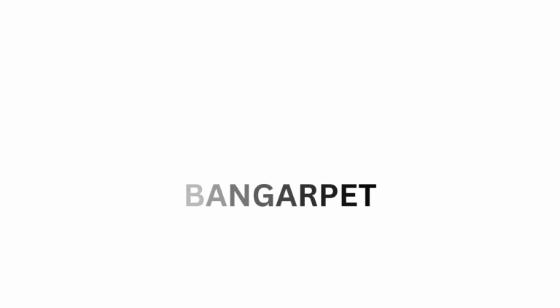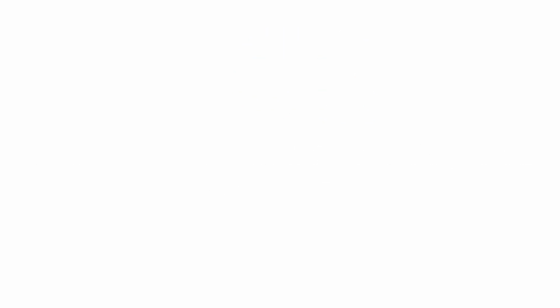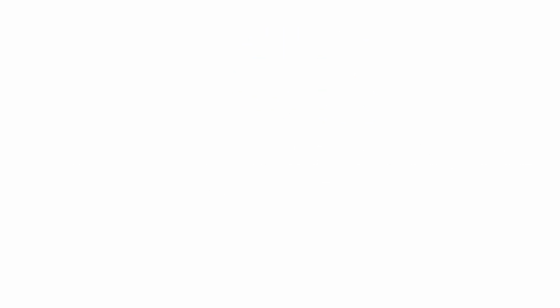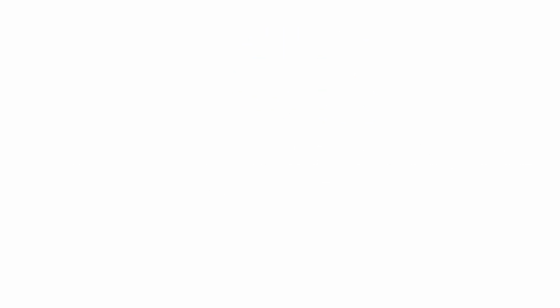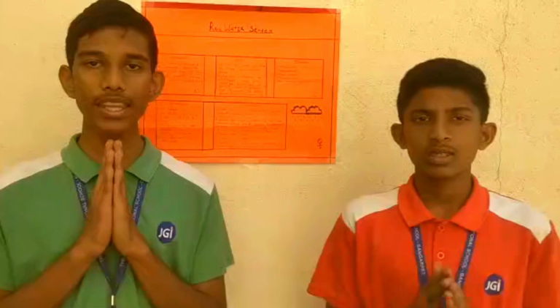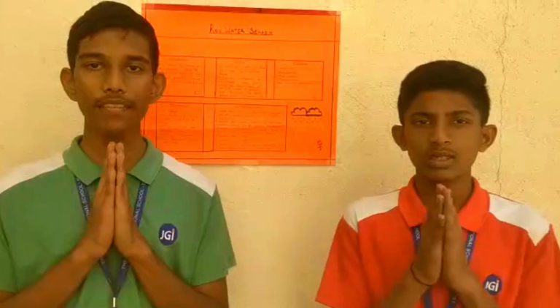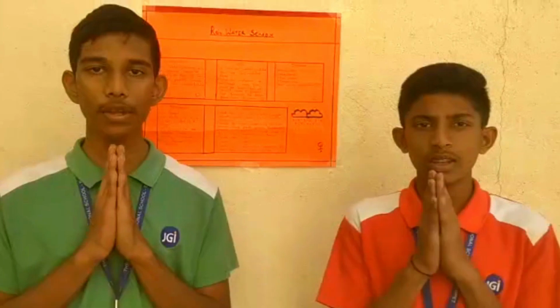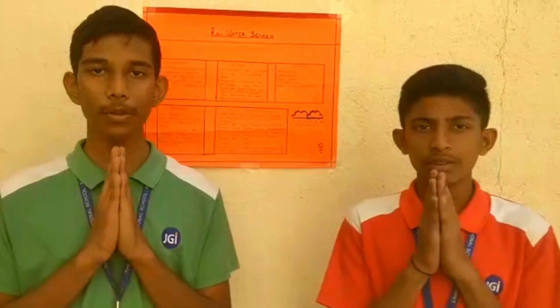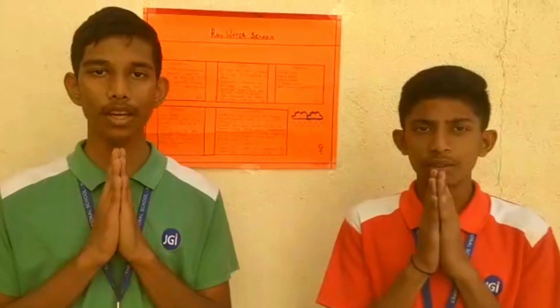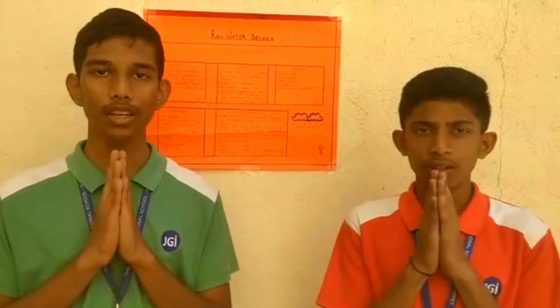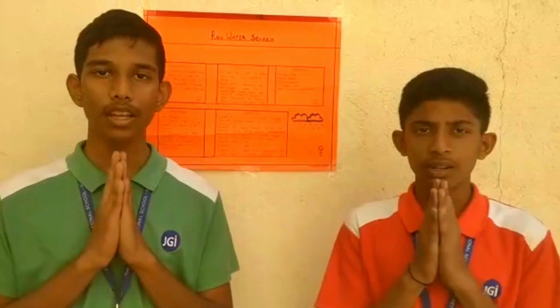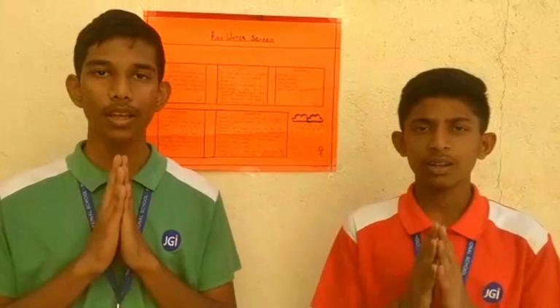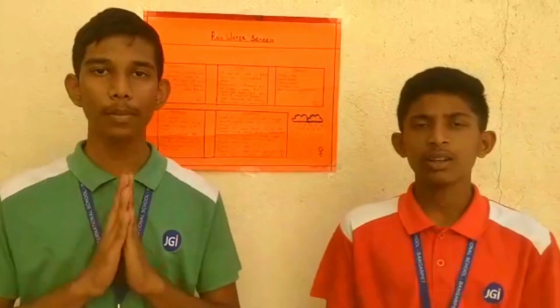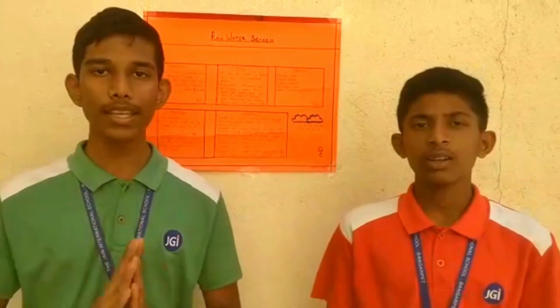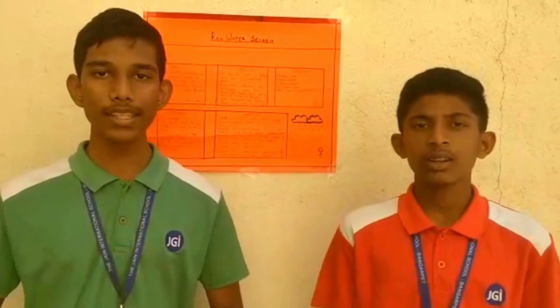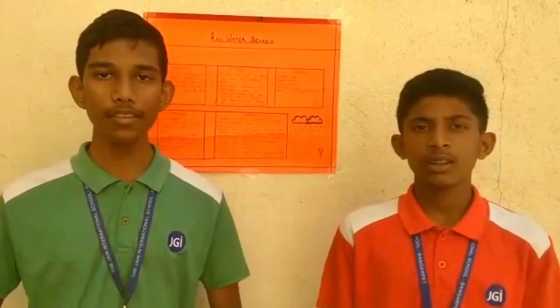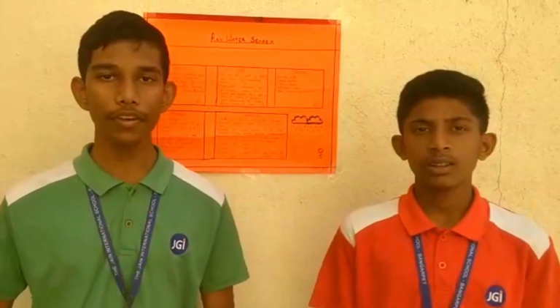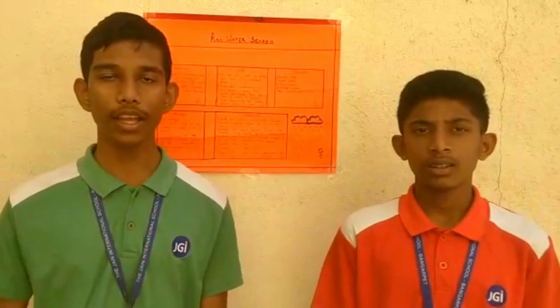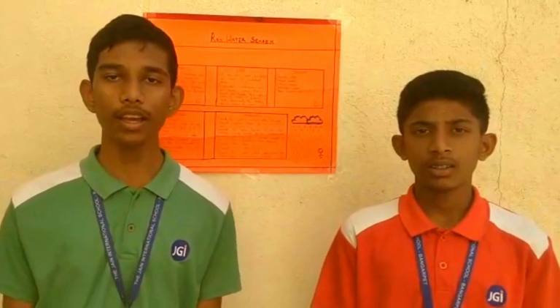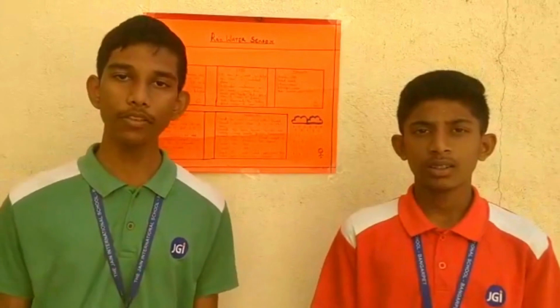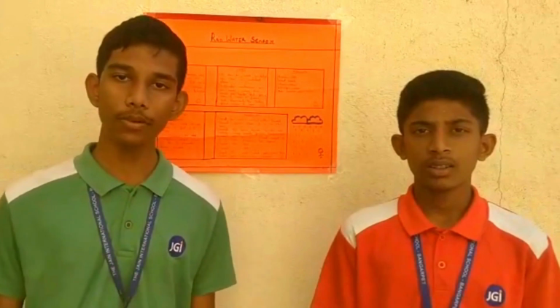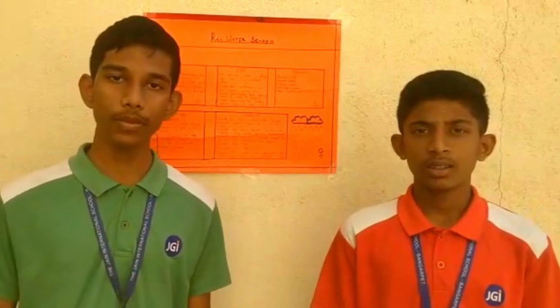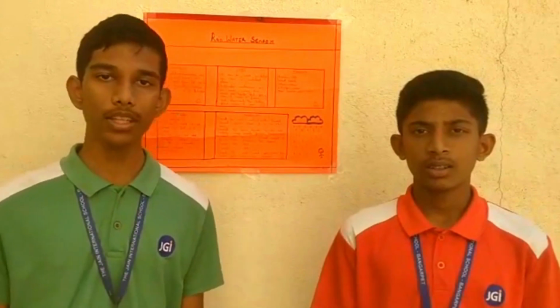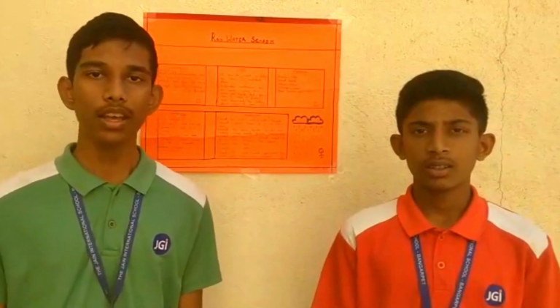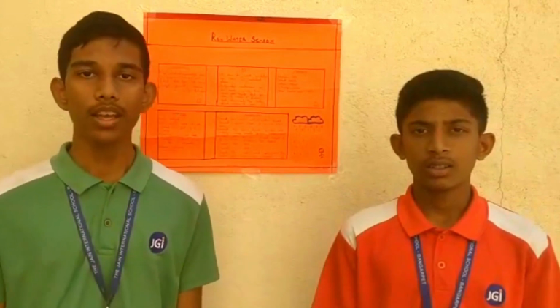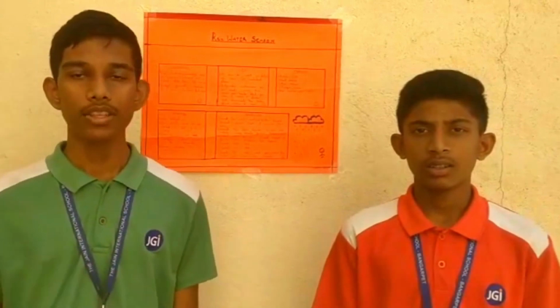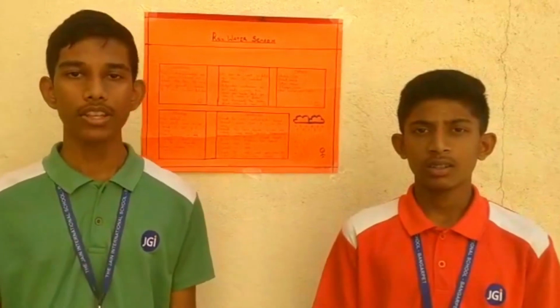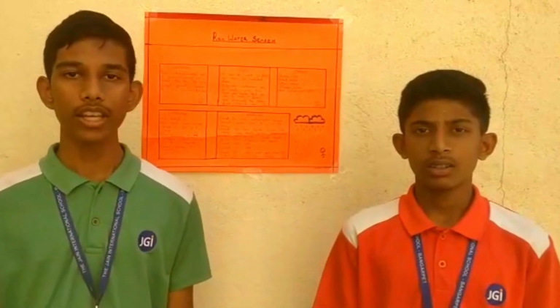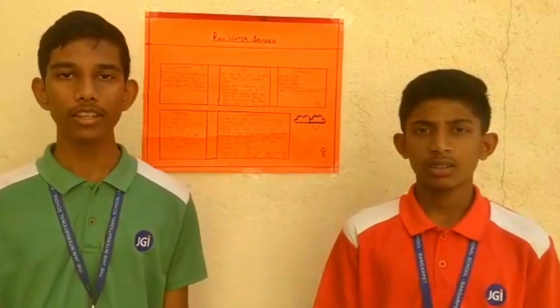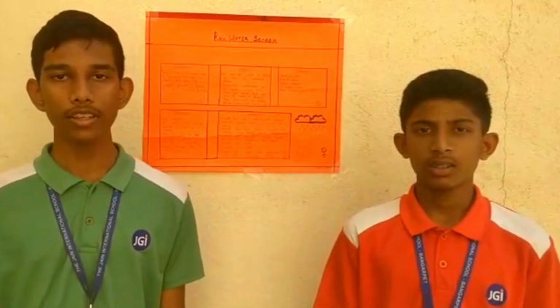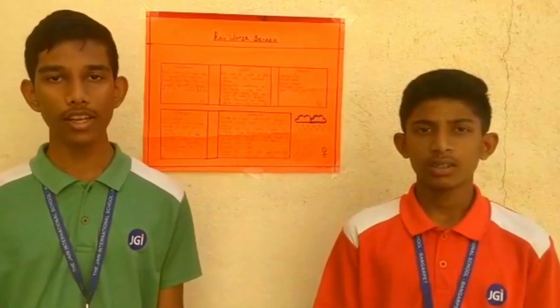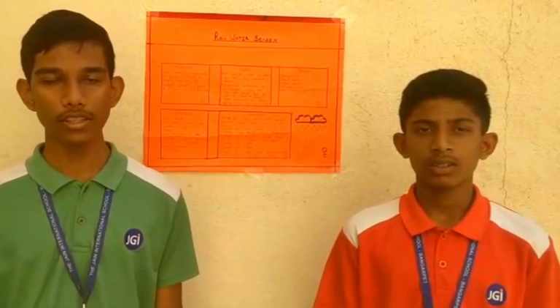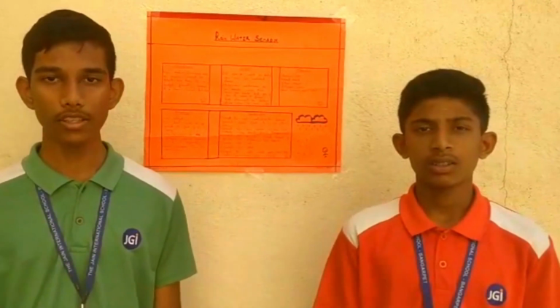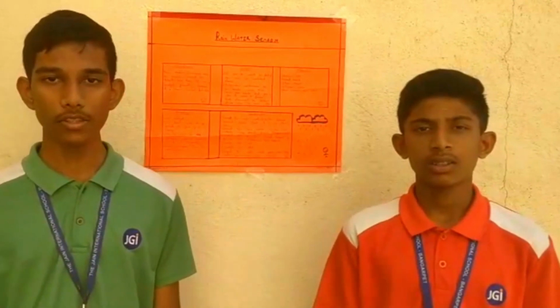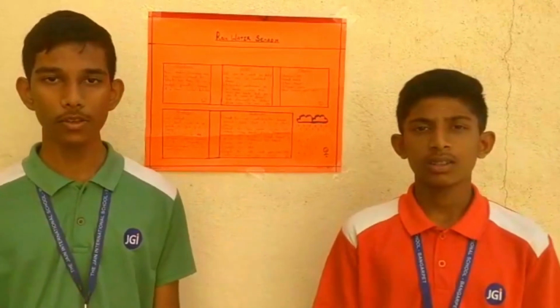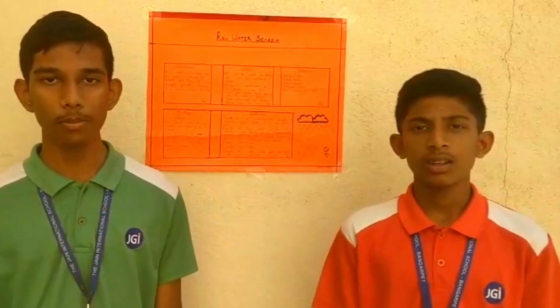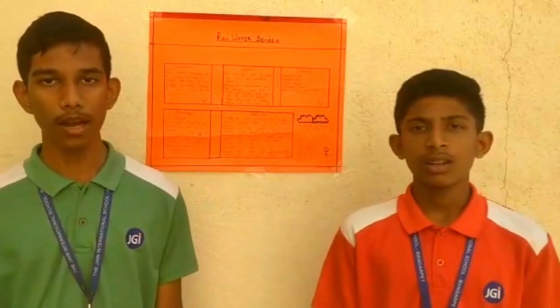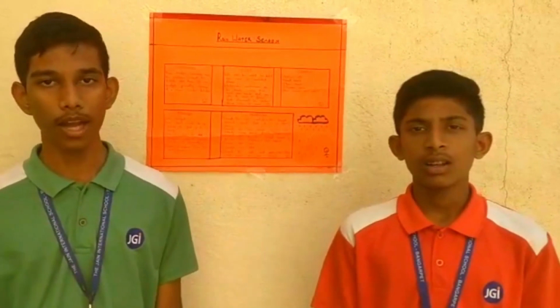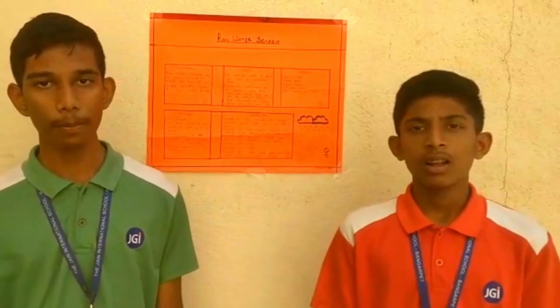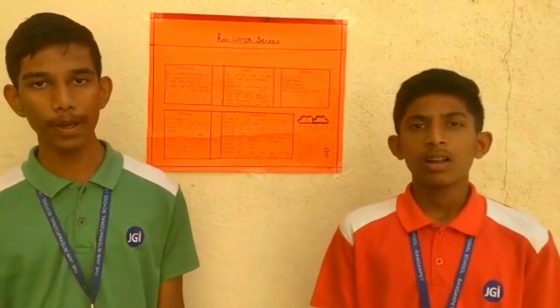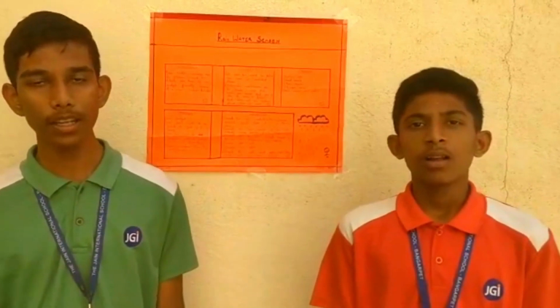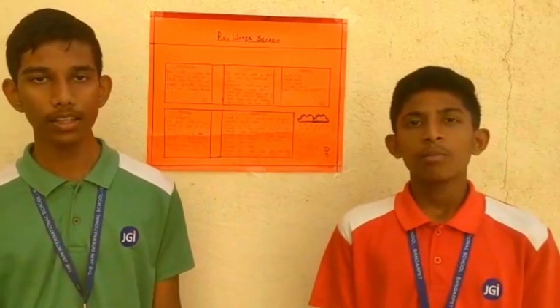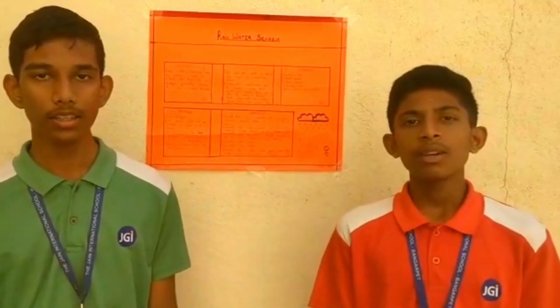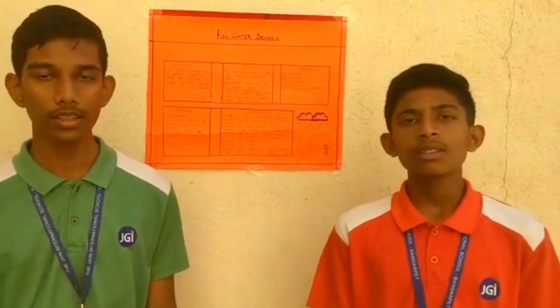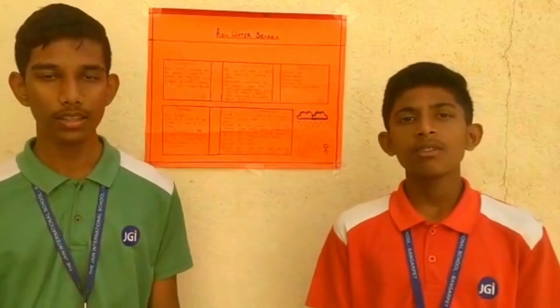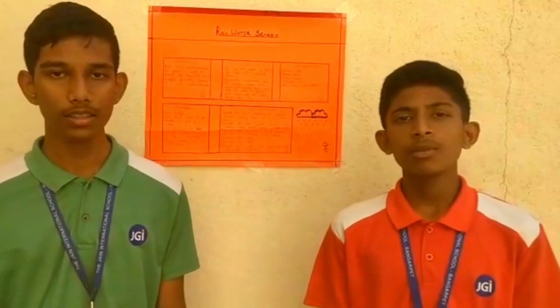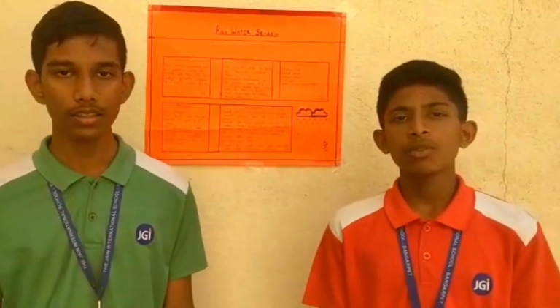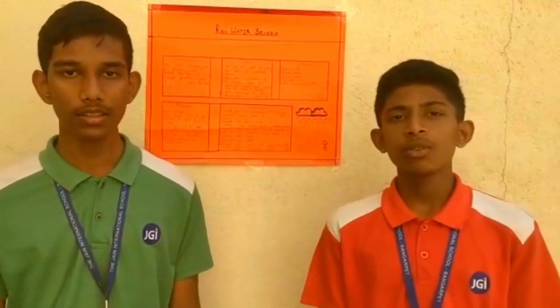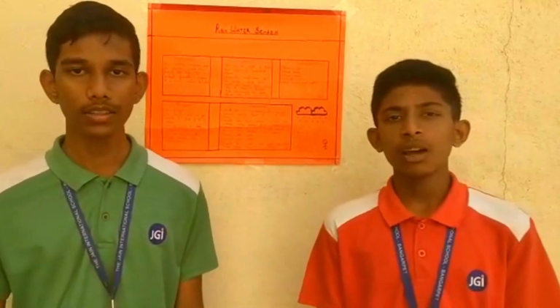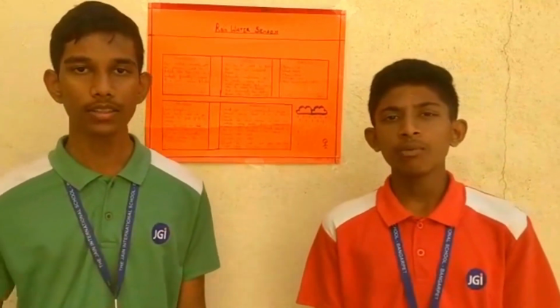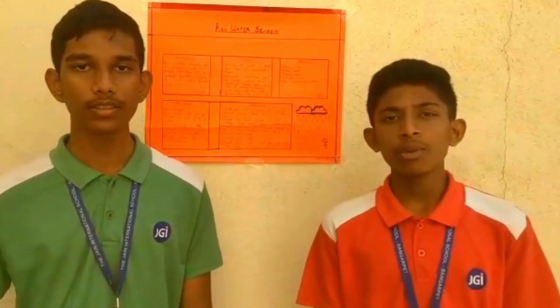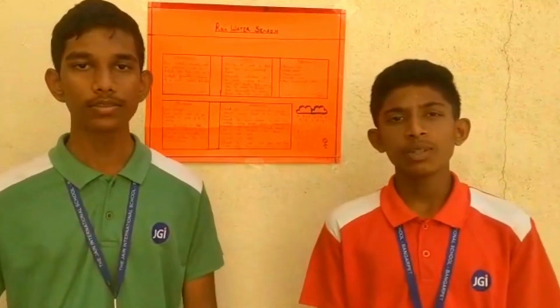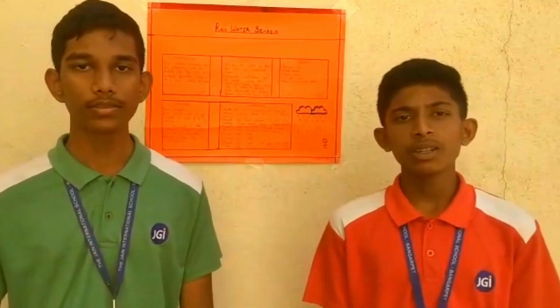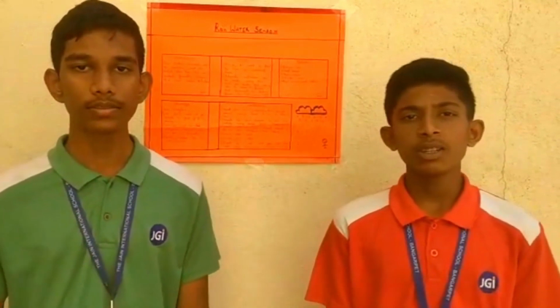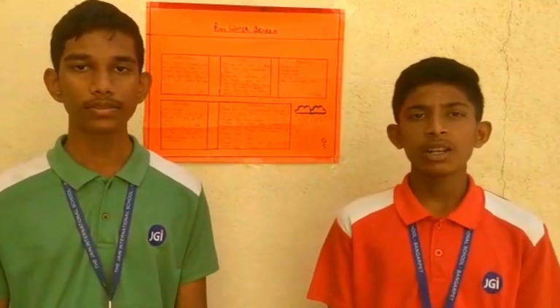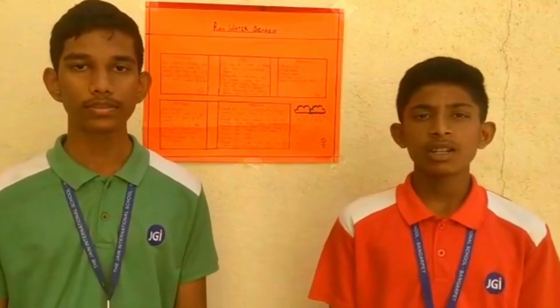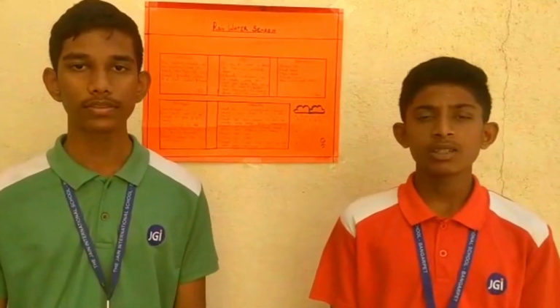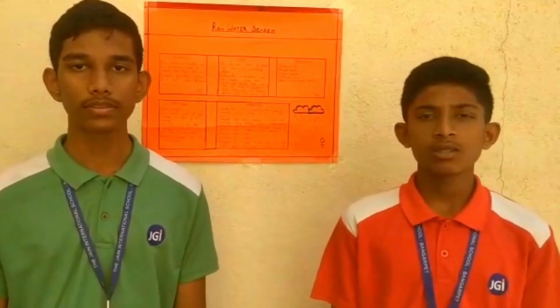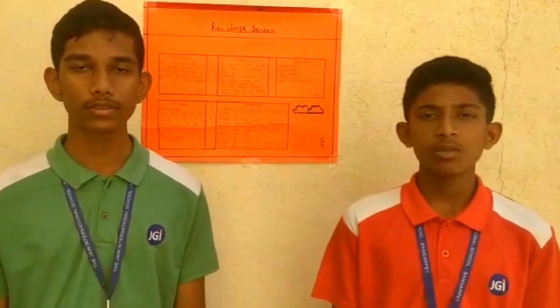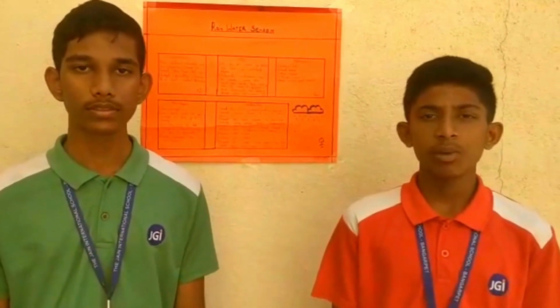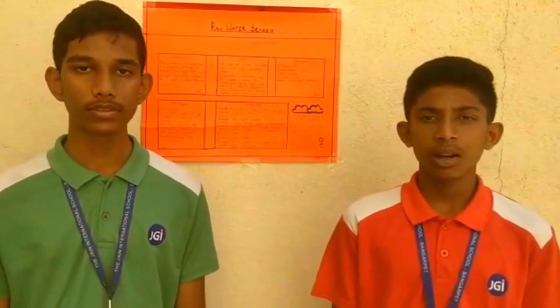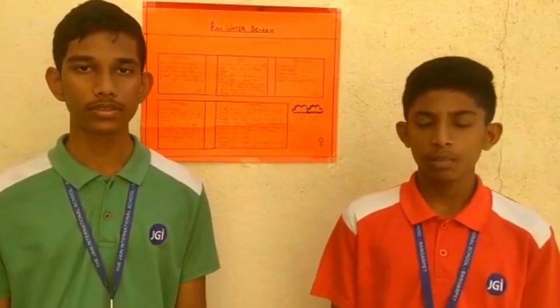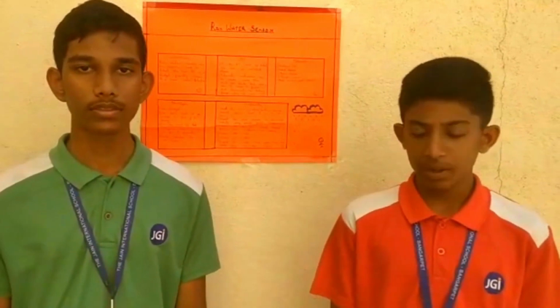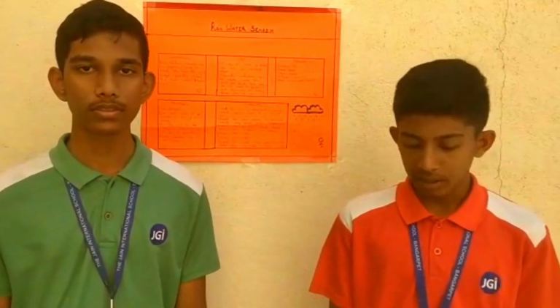Hello everyone, myself Rehan from the Jain International School Bangapet. Myself Metun, I am from Jain International School Bangapet.